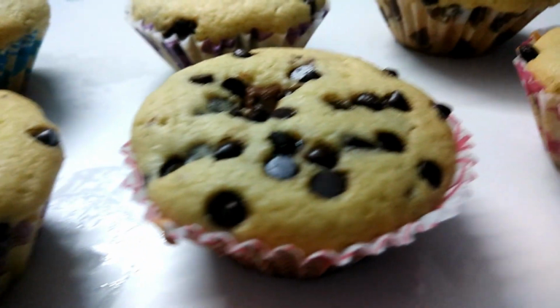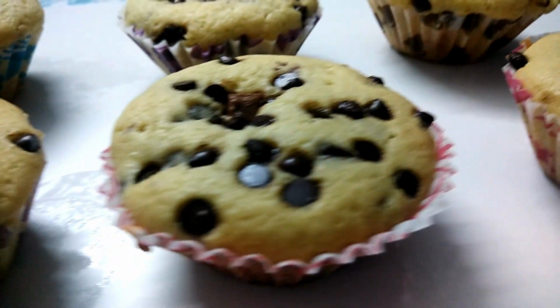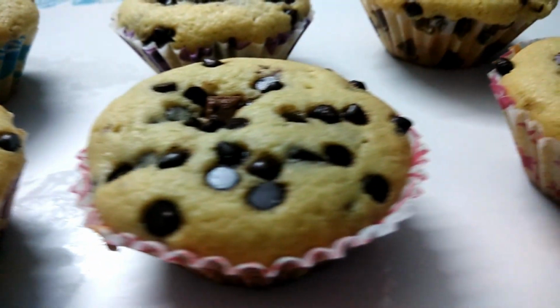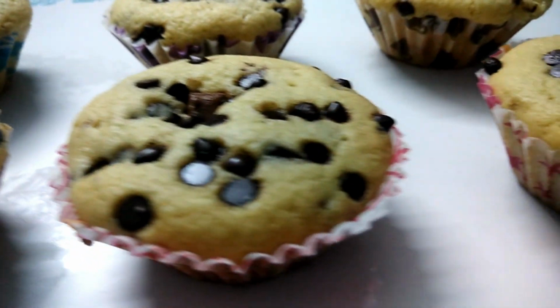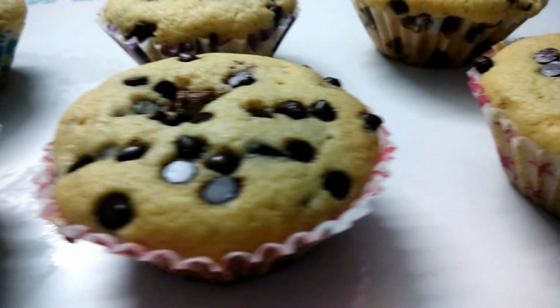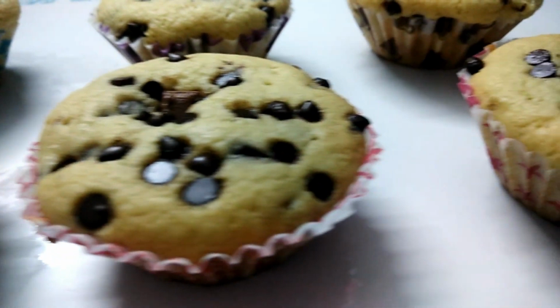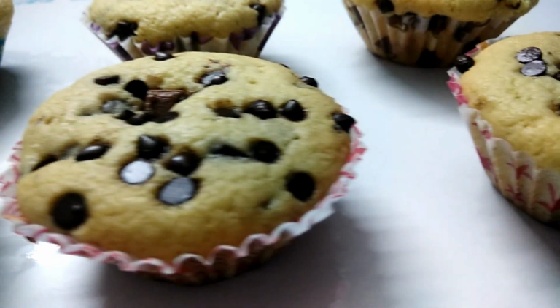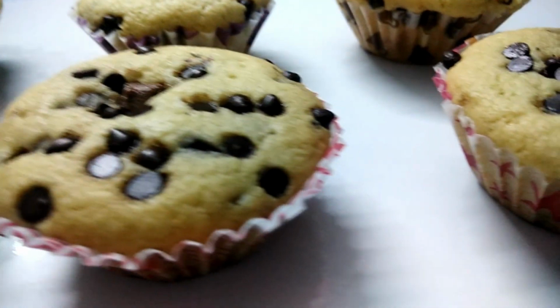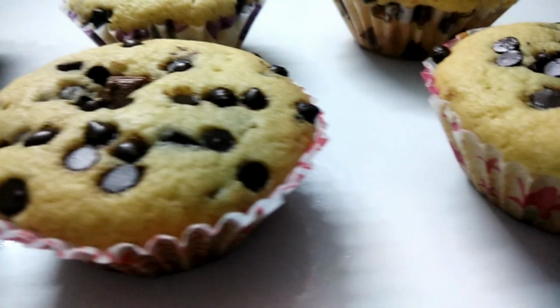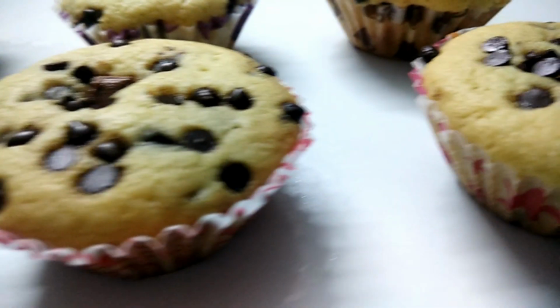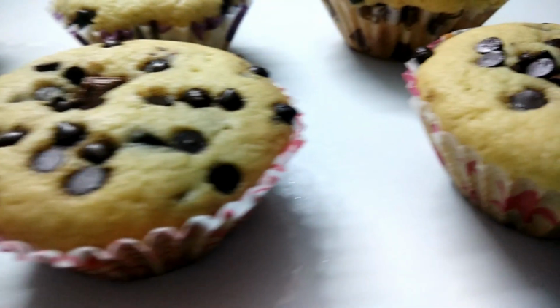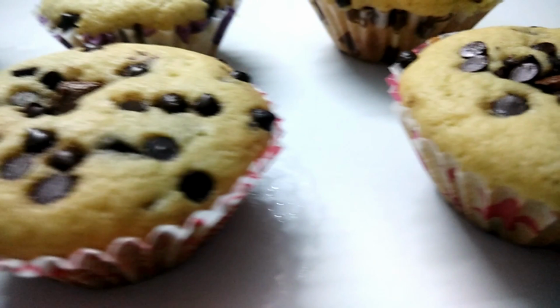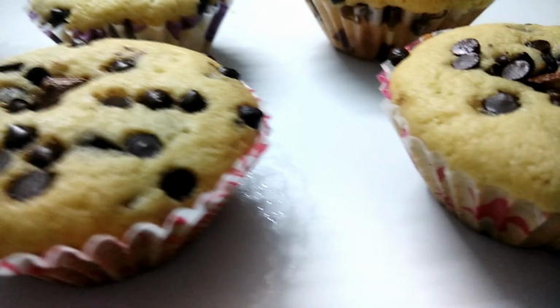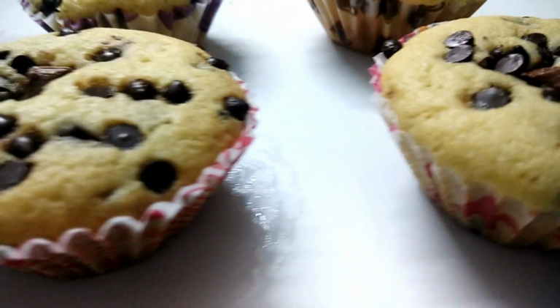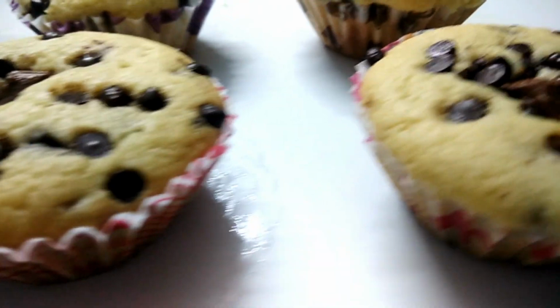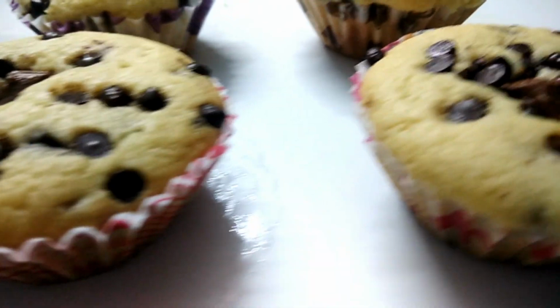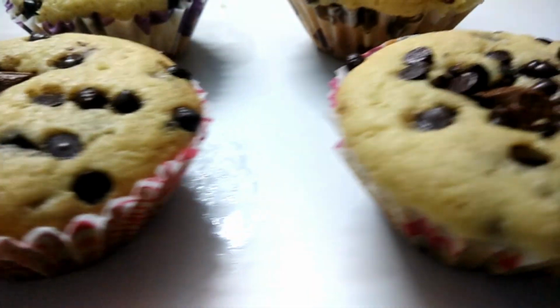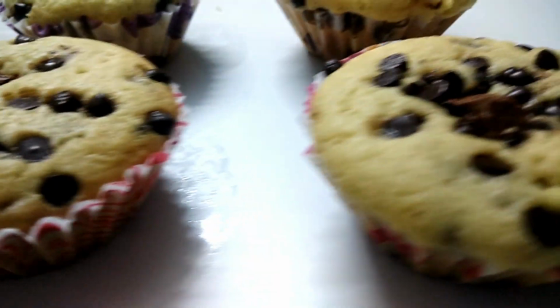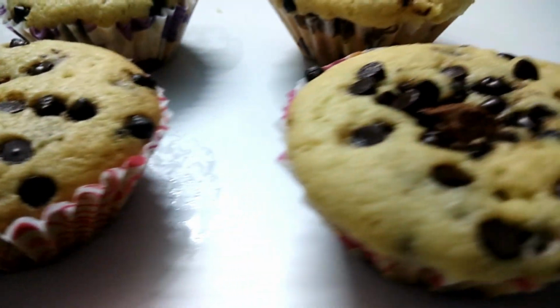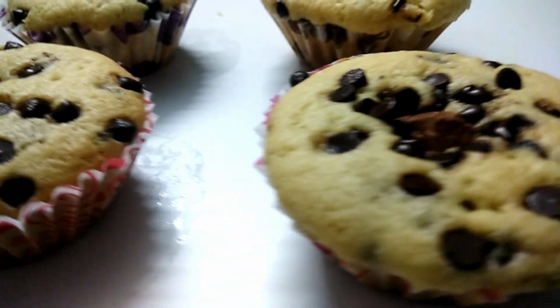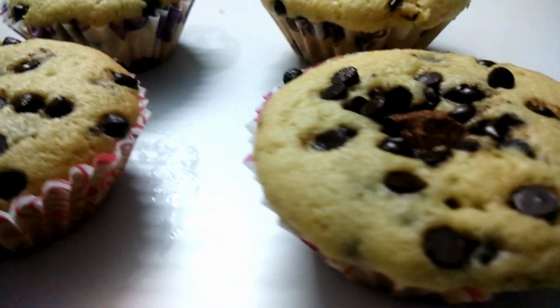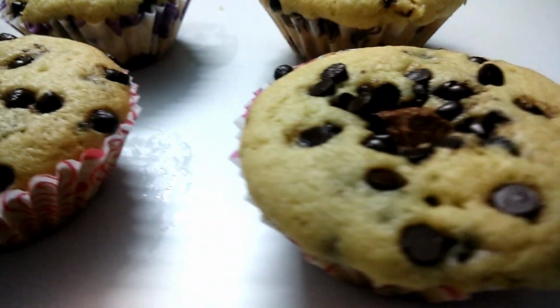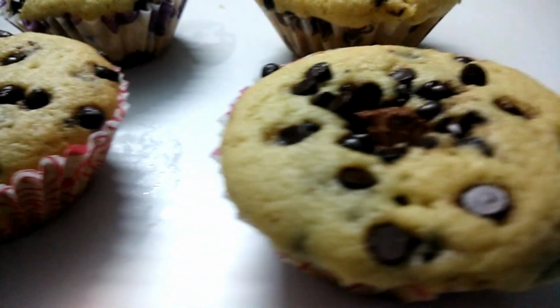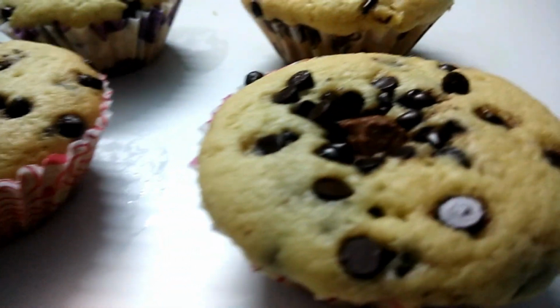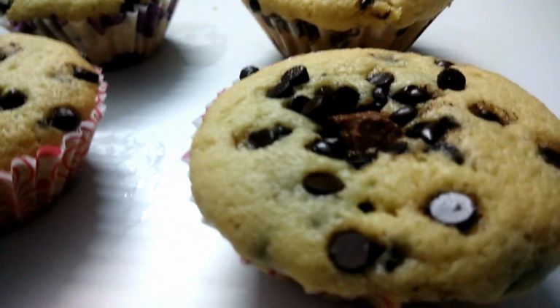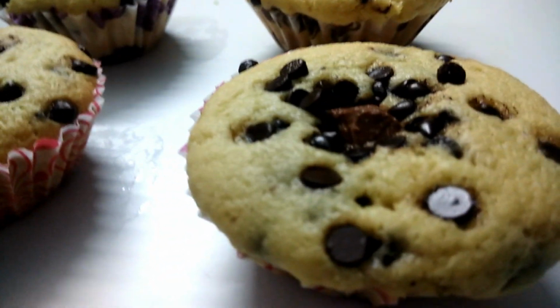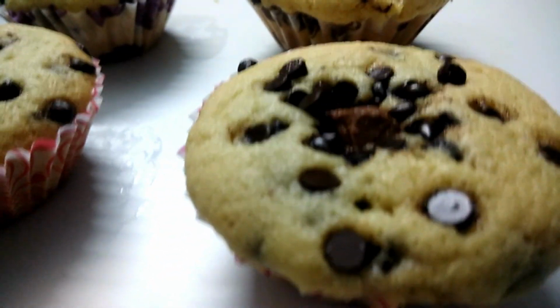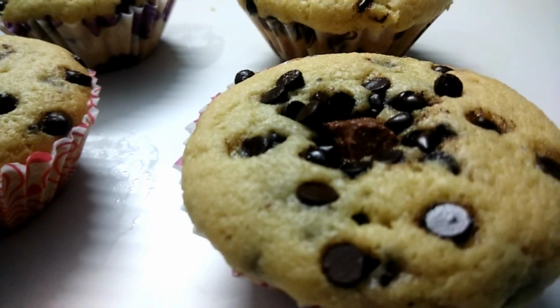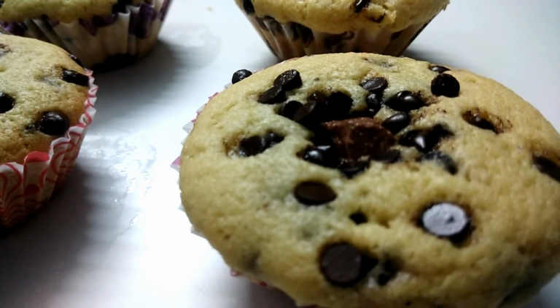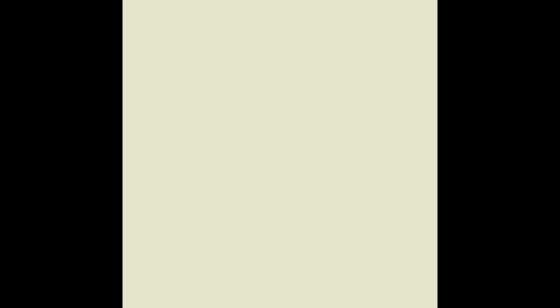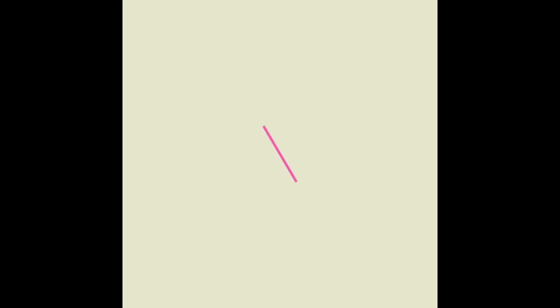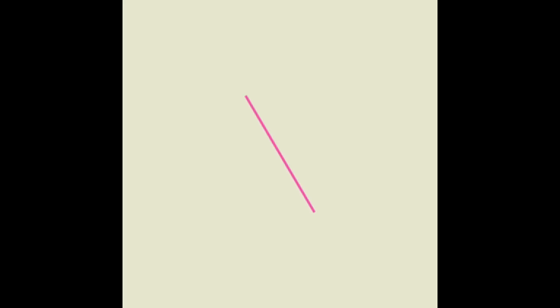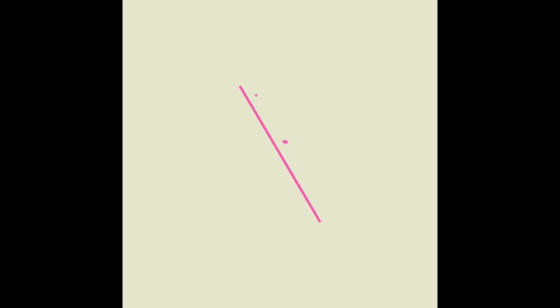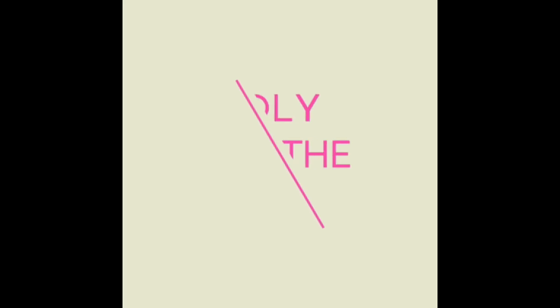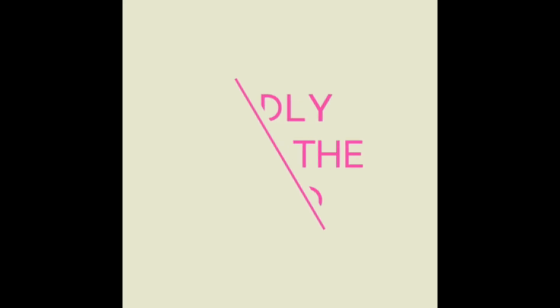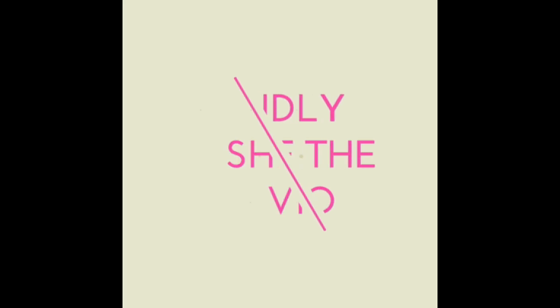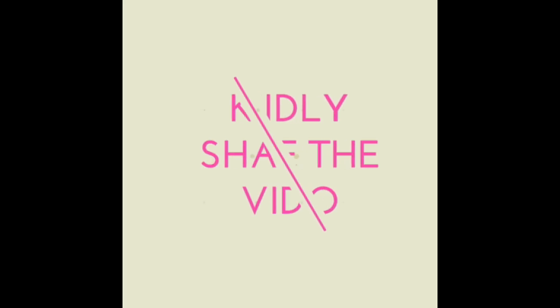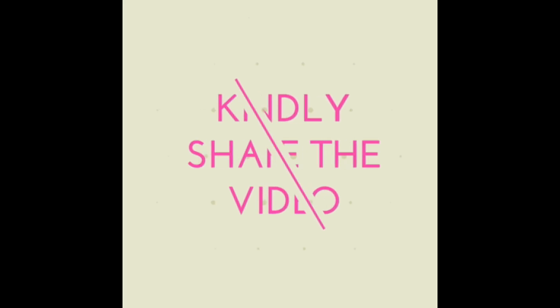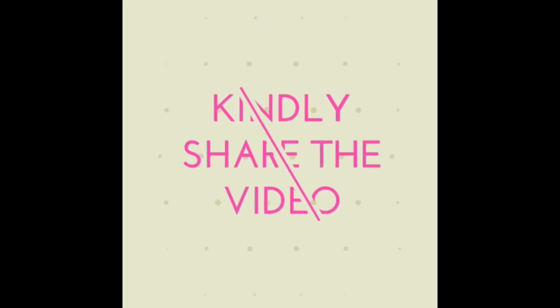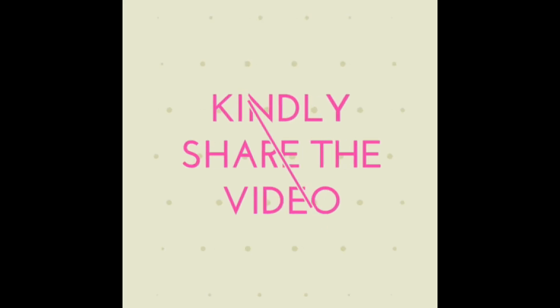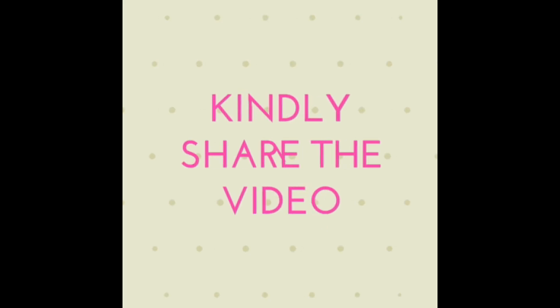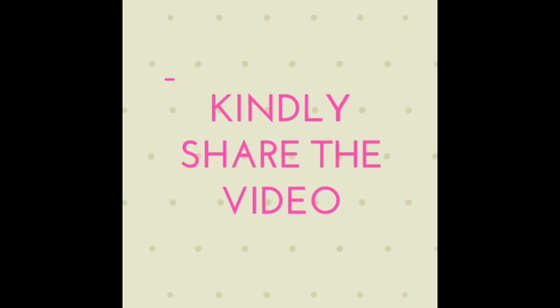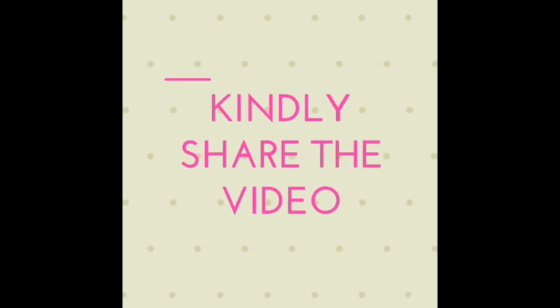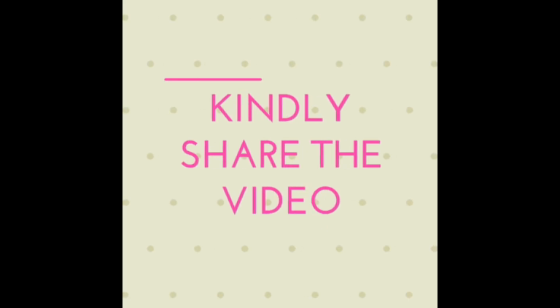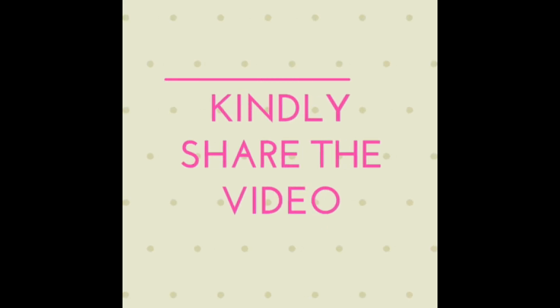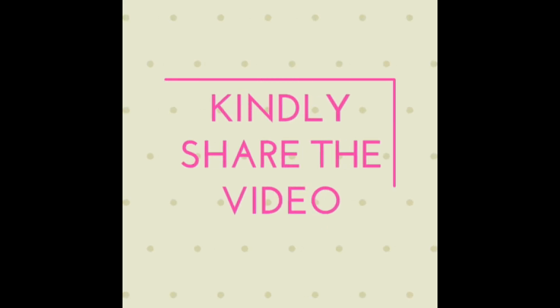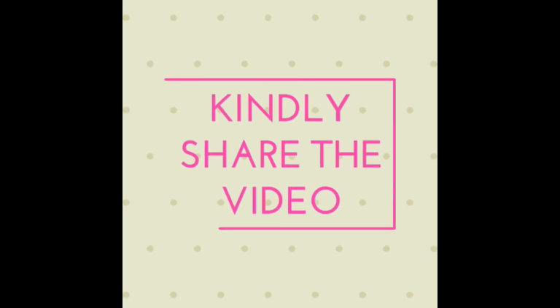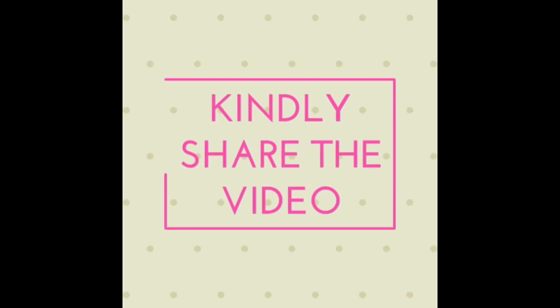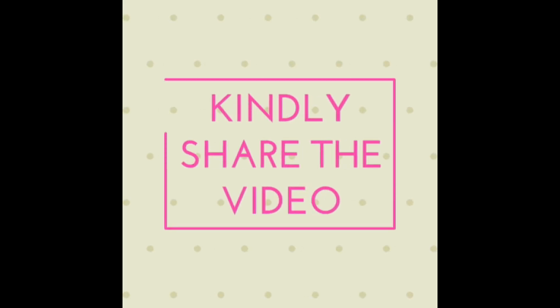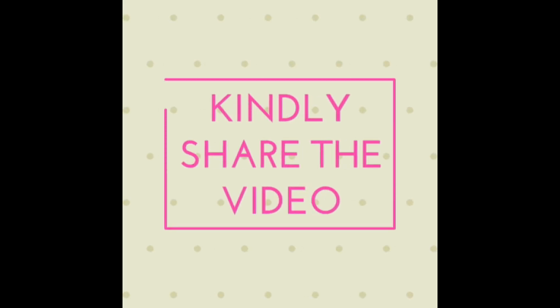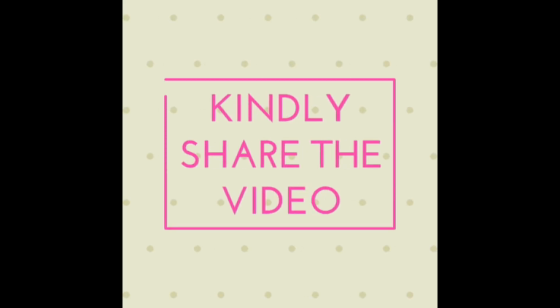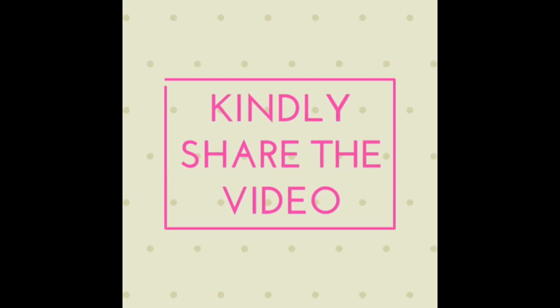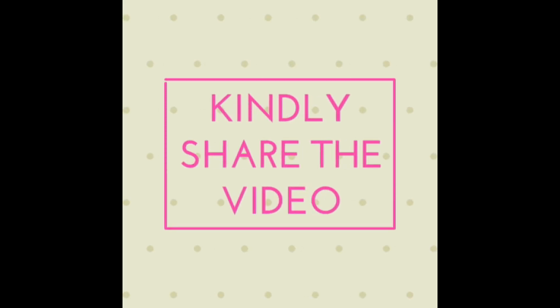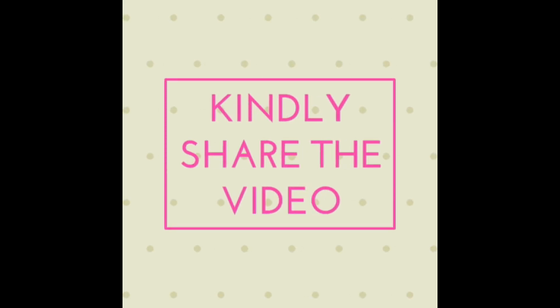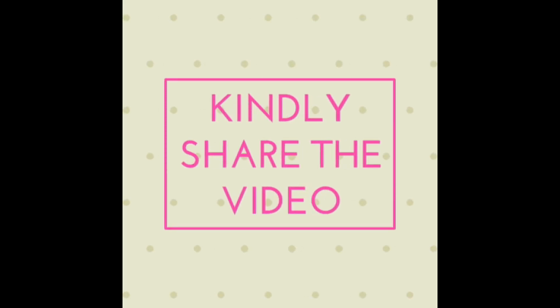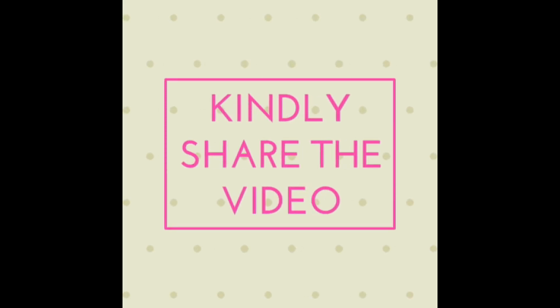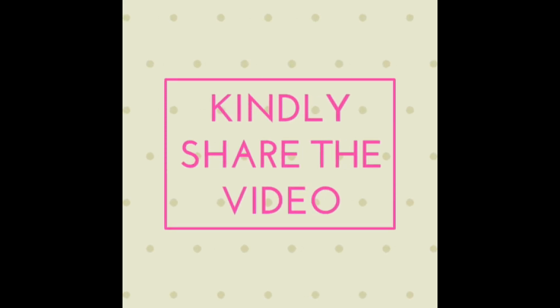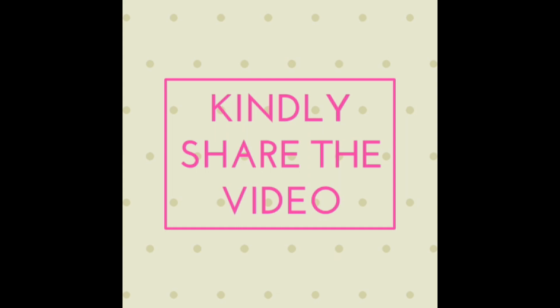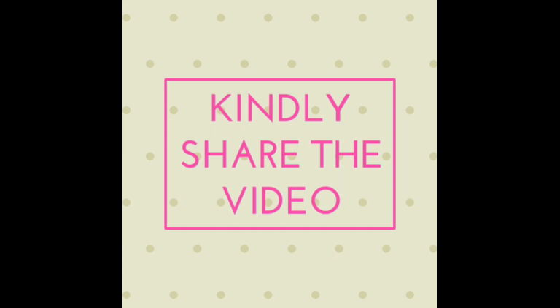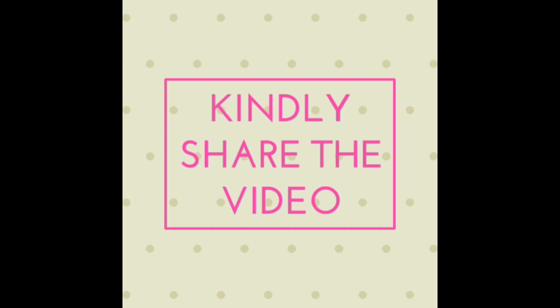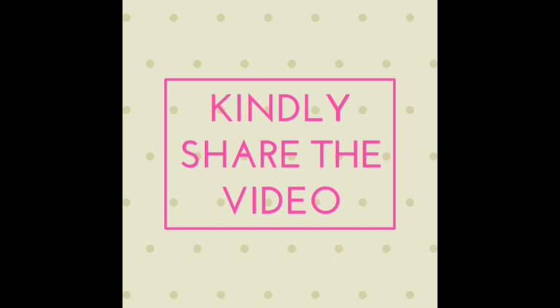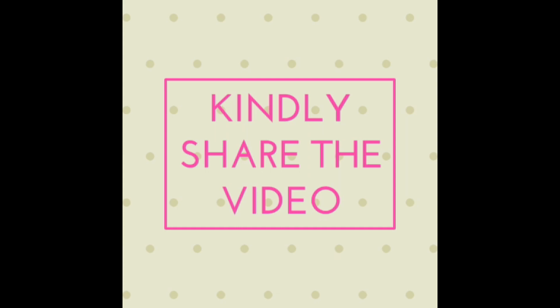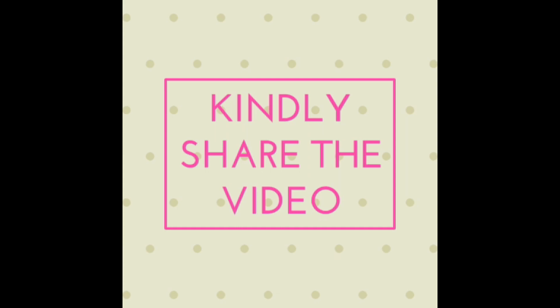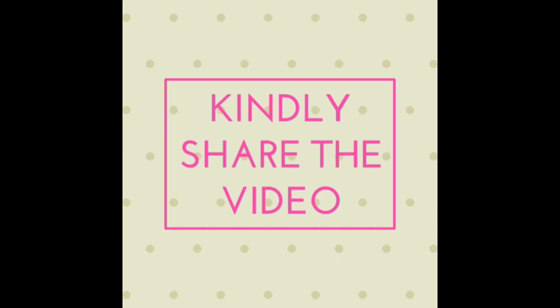I hope you liked the video. If you did, then do share it with your friends, hit the like button below, and do not forget to subscribe to my channel. Bye!